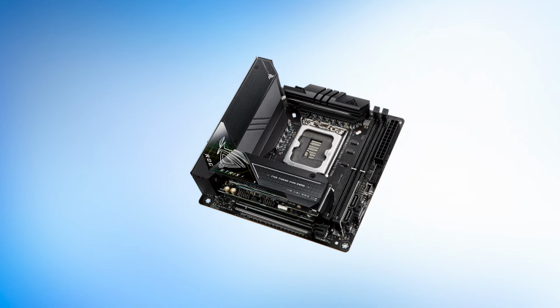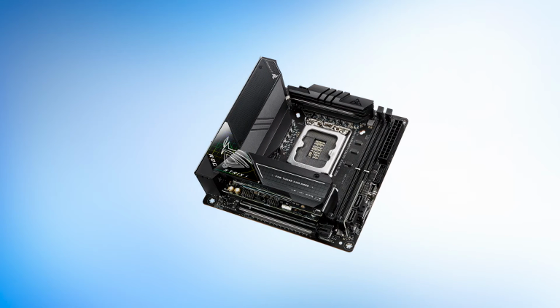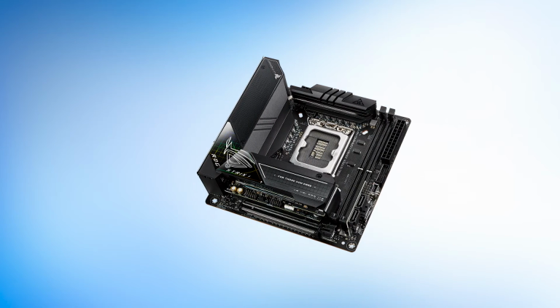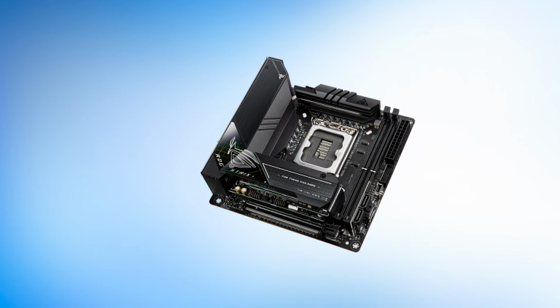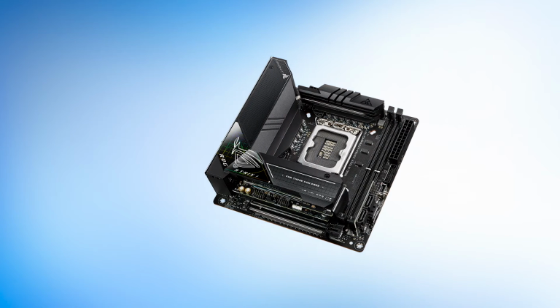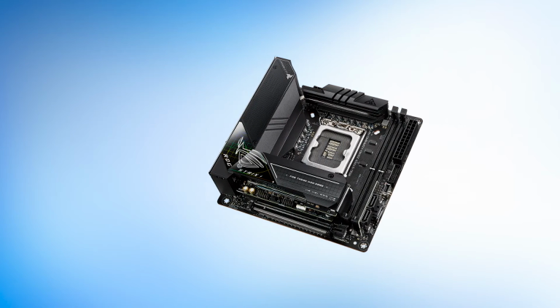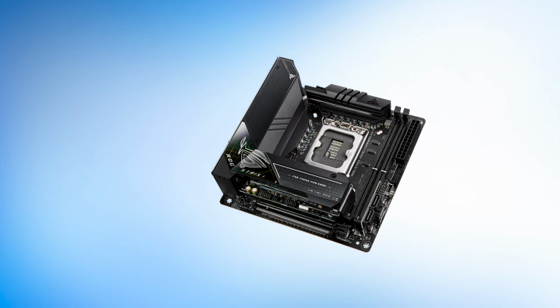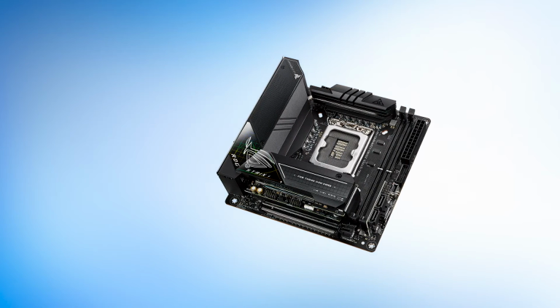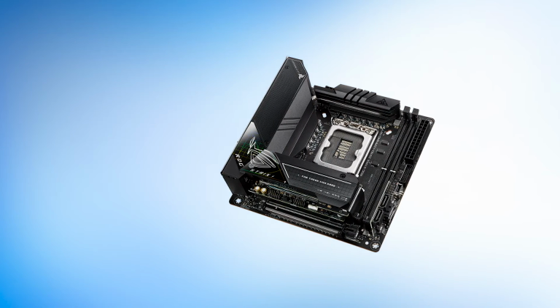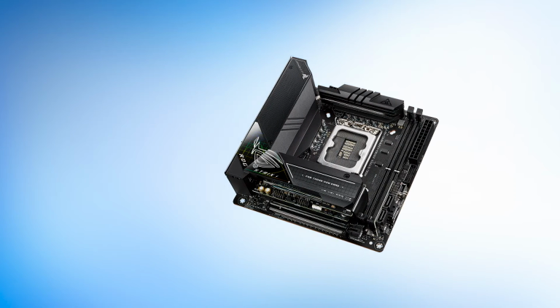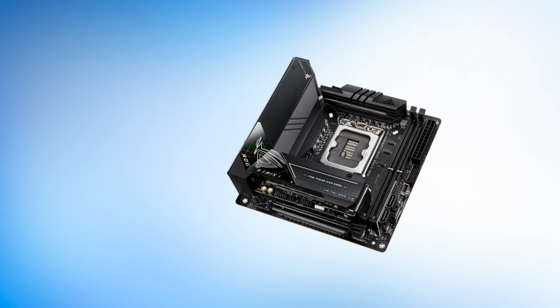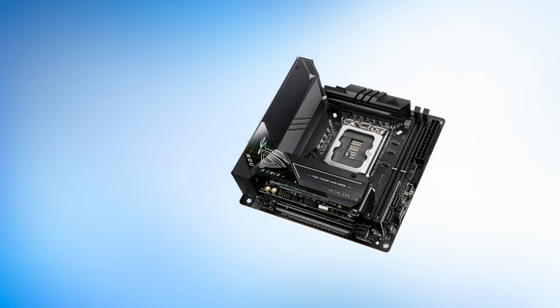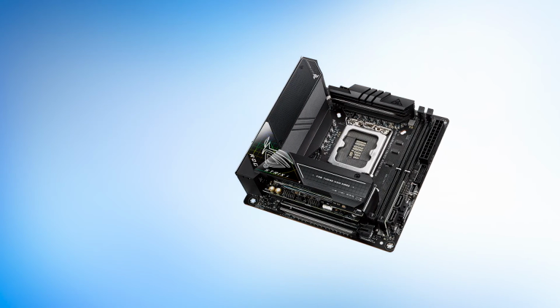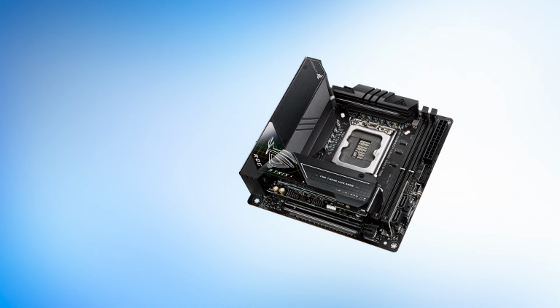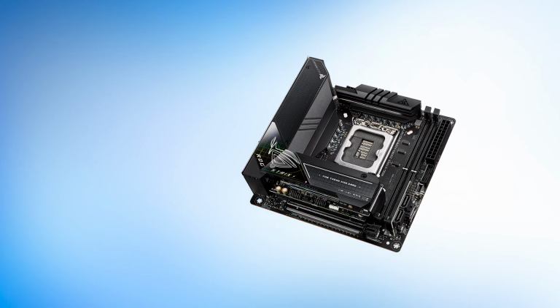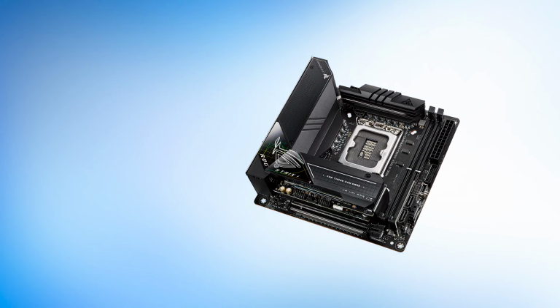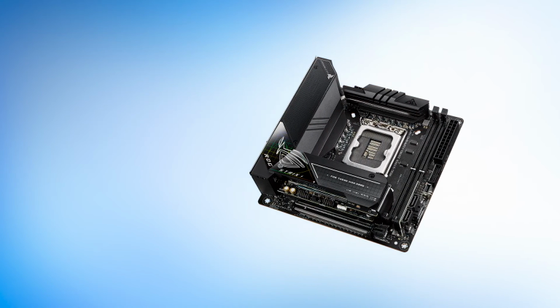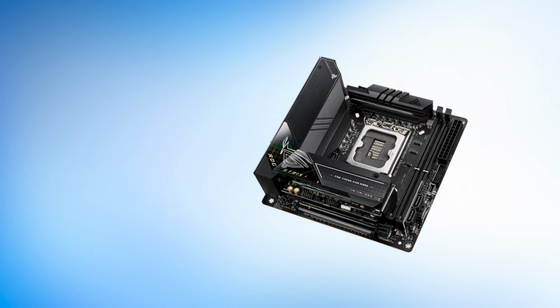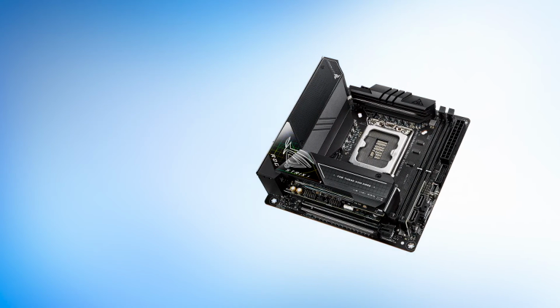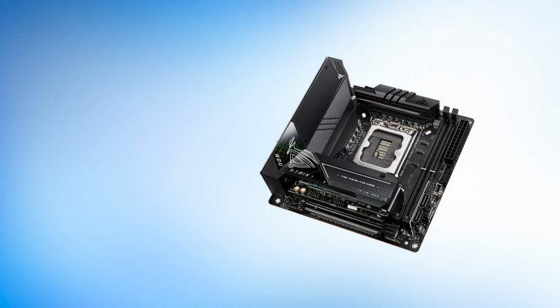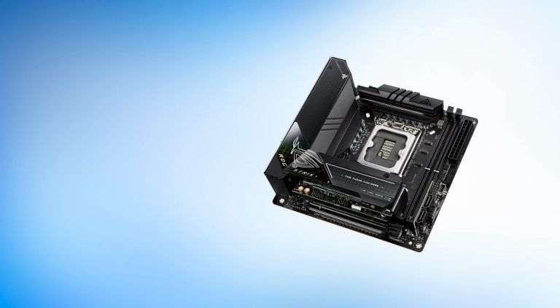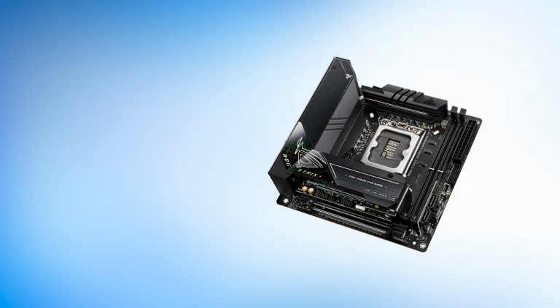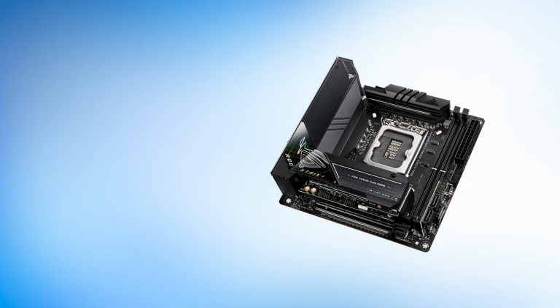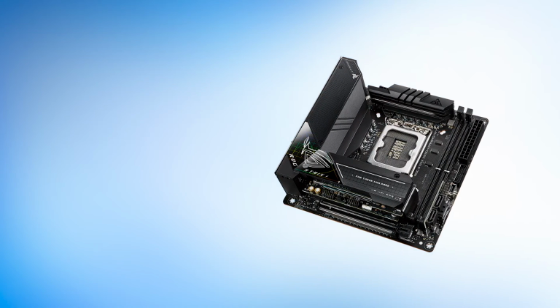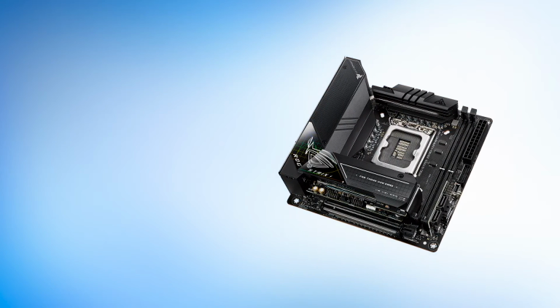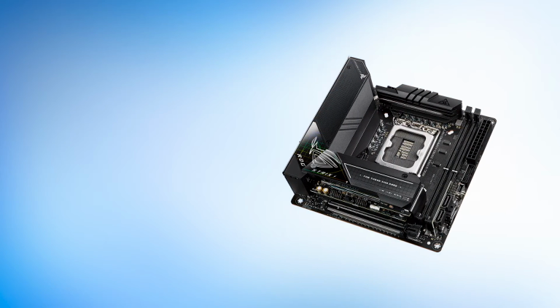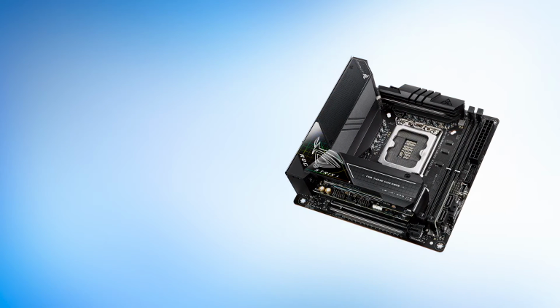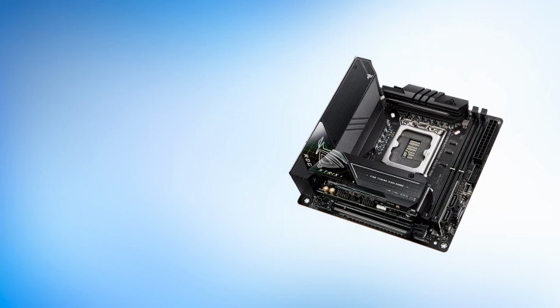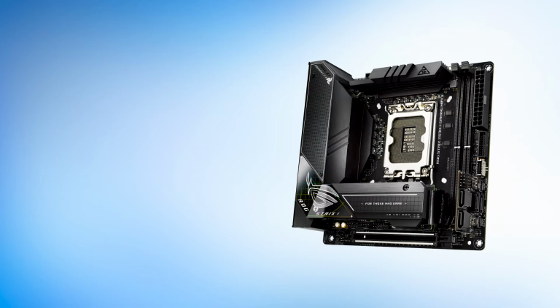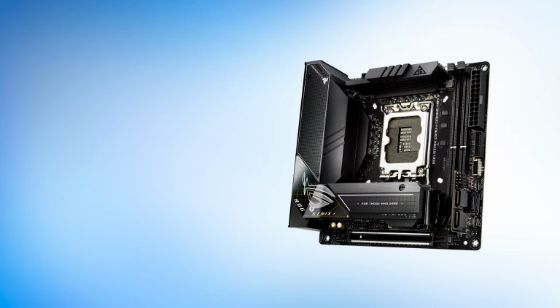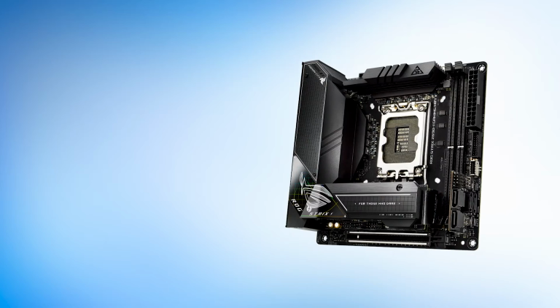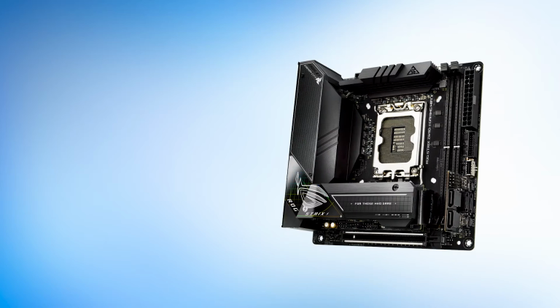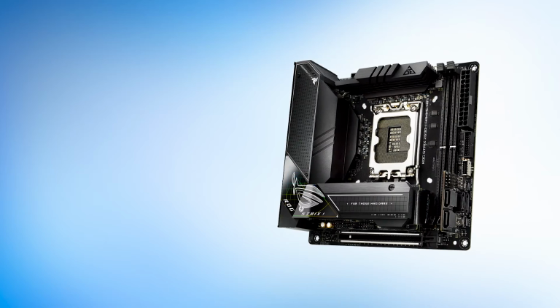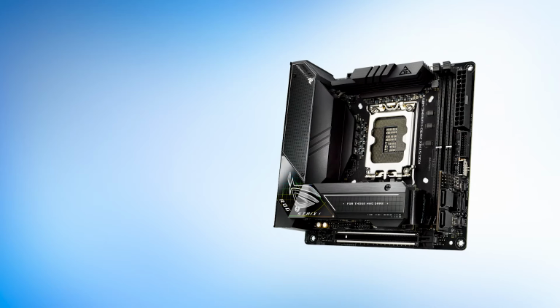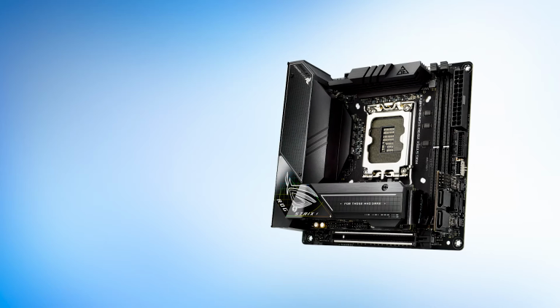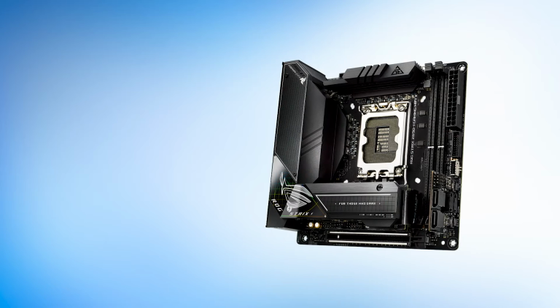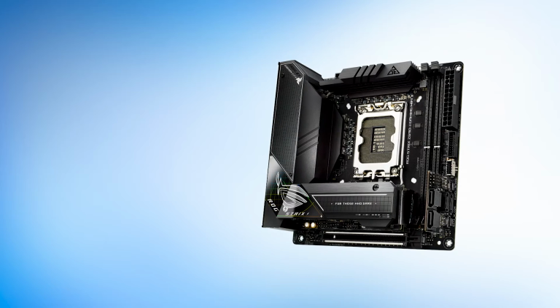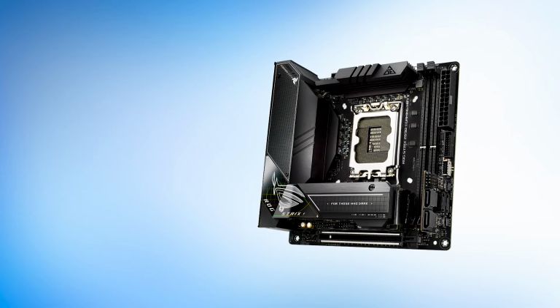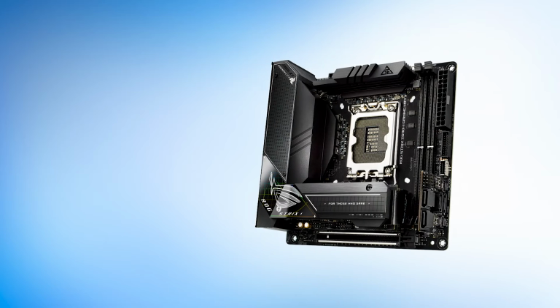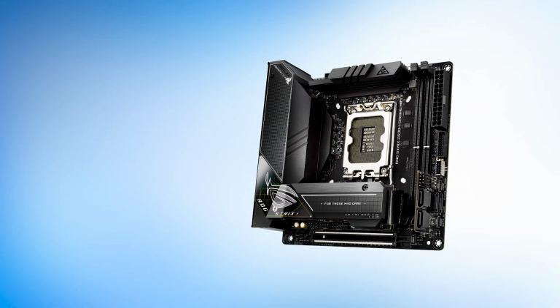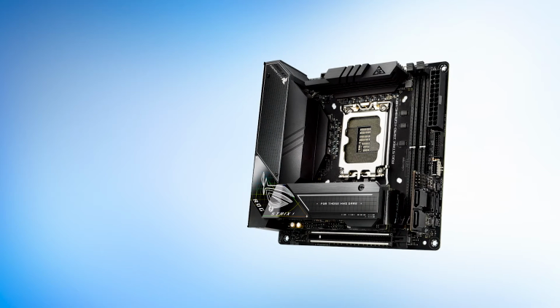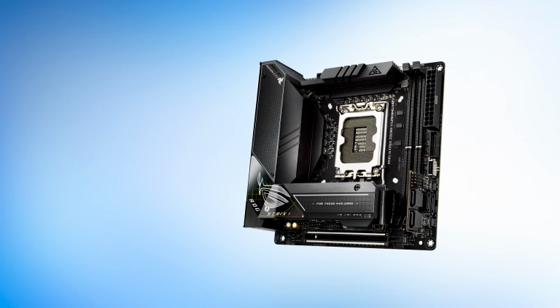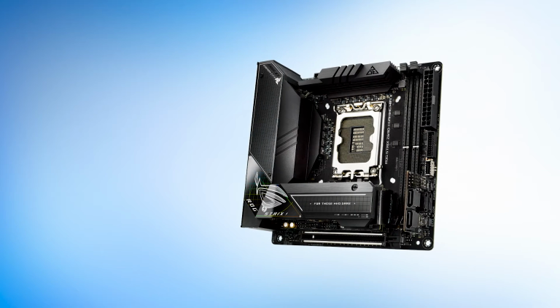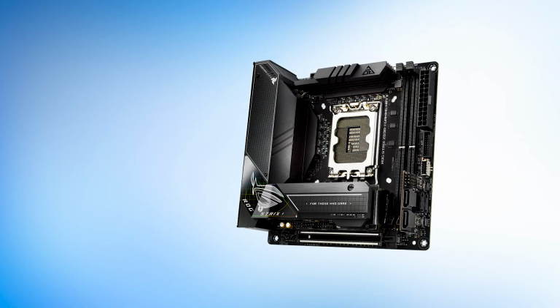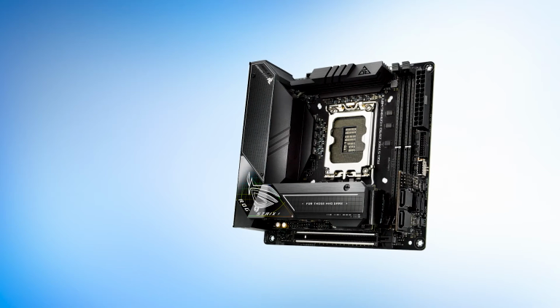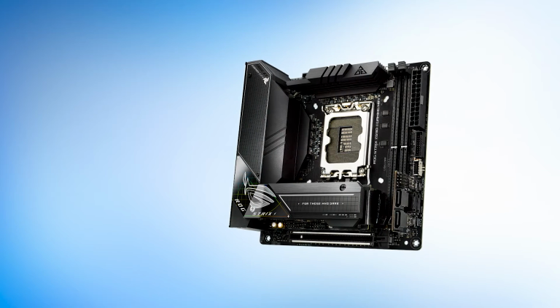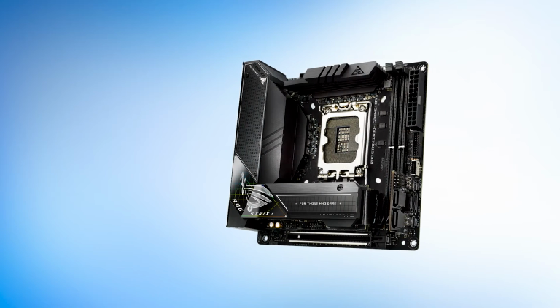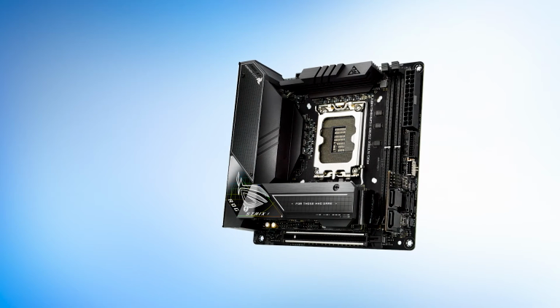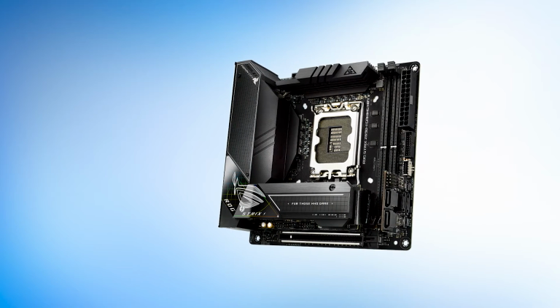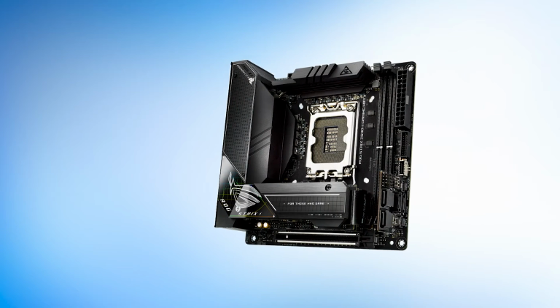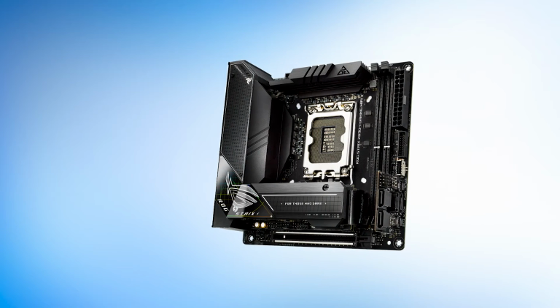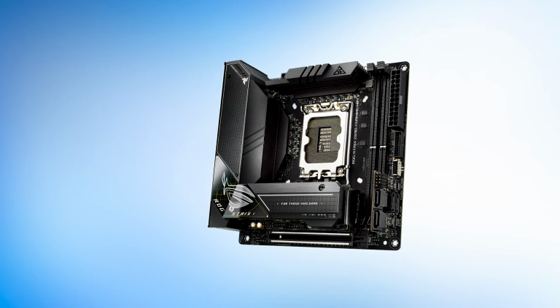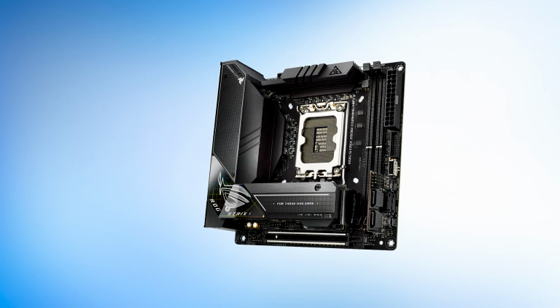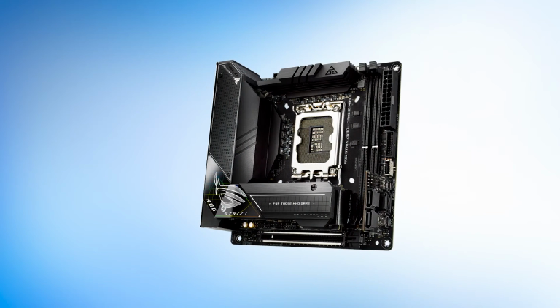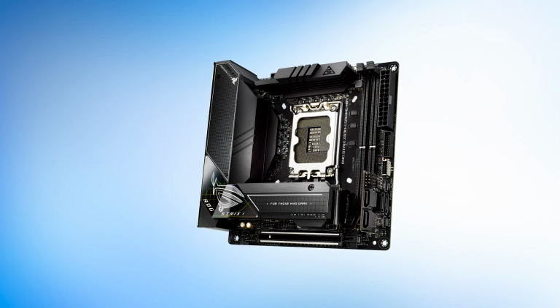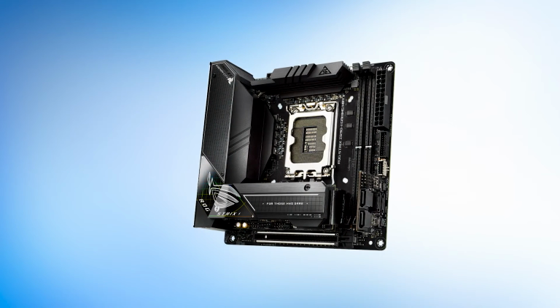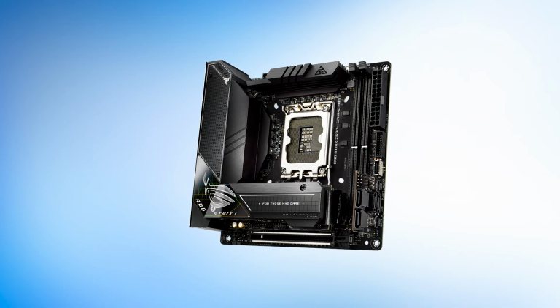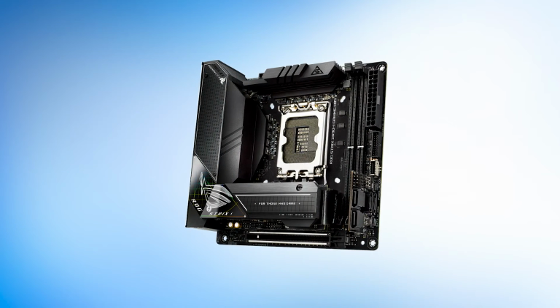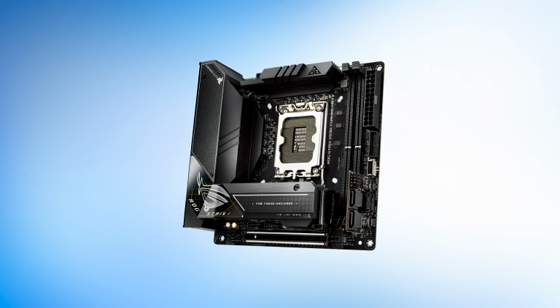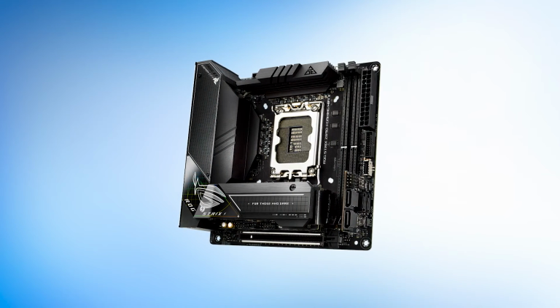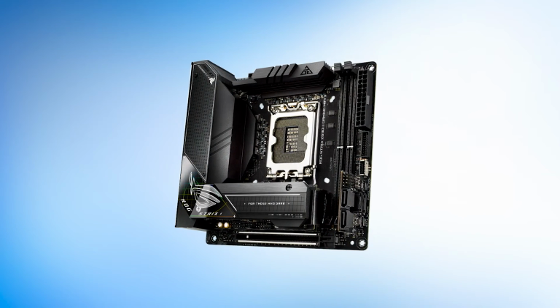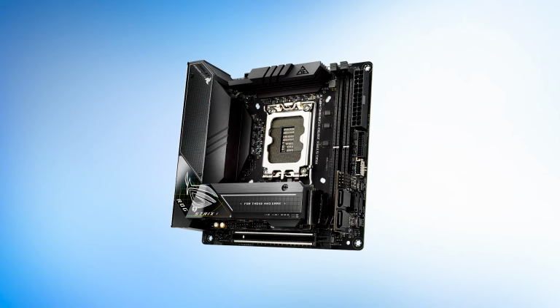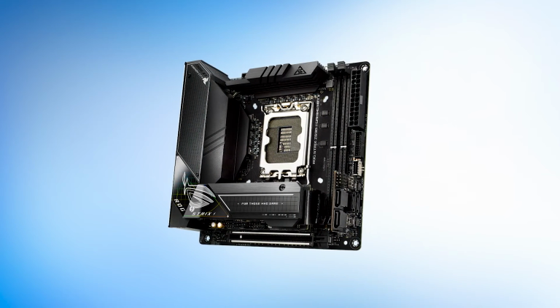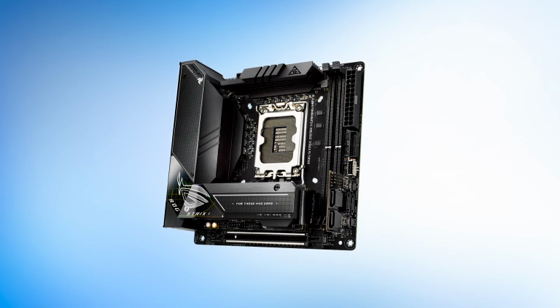The corner of said heatsink contains the ROG Strix script and the iconic ROG Eye. Overall, an excellent design for gaming PCs.